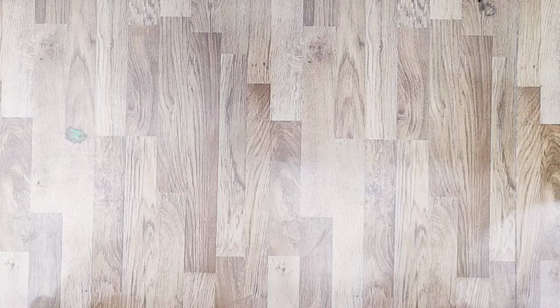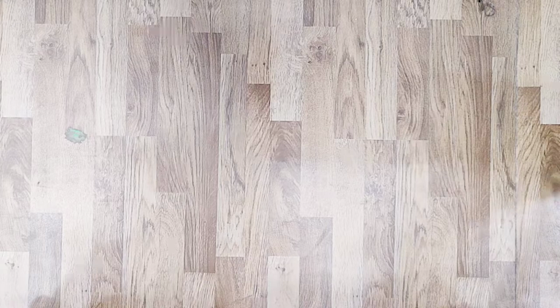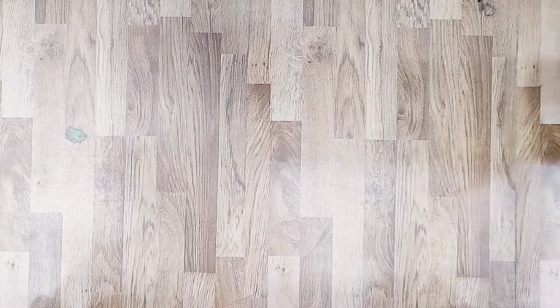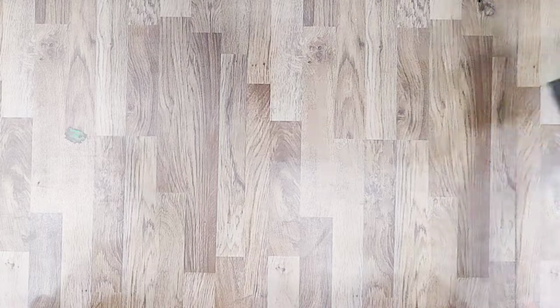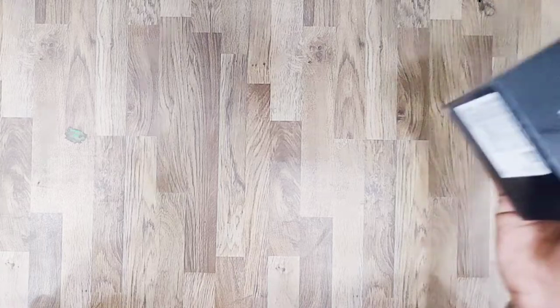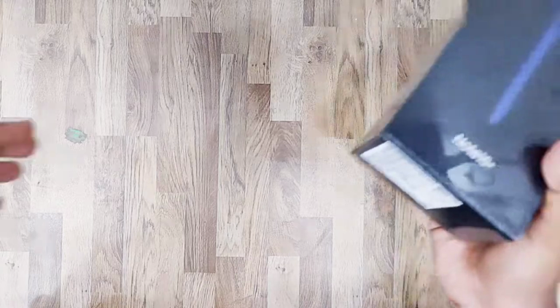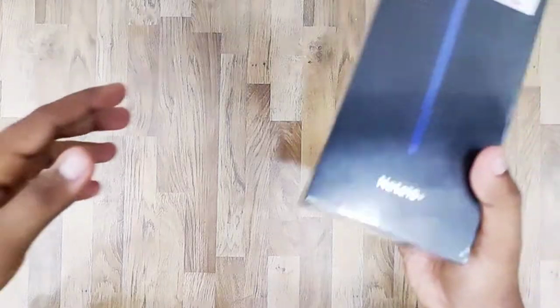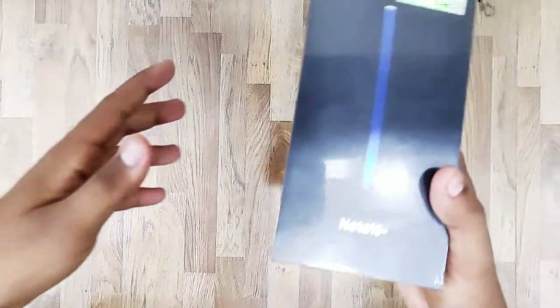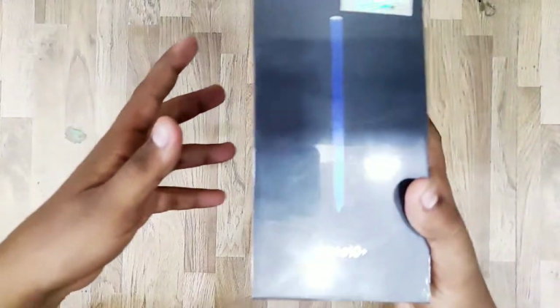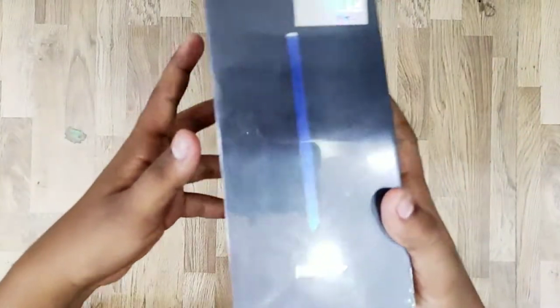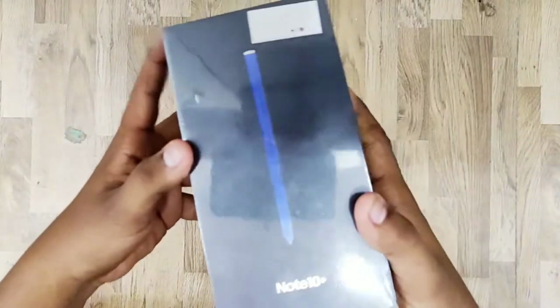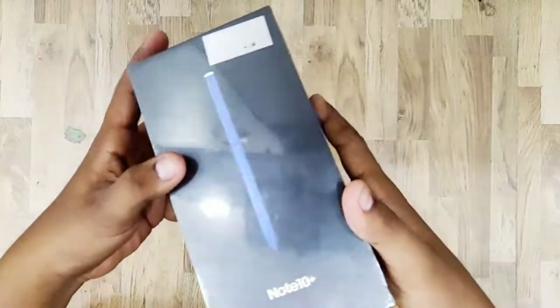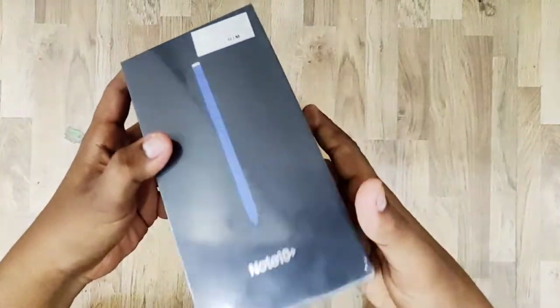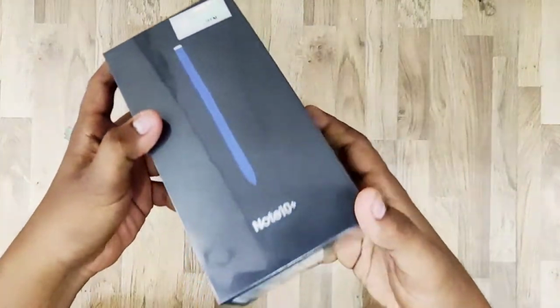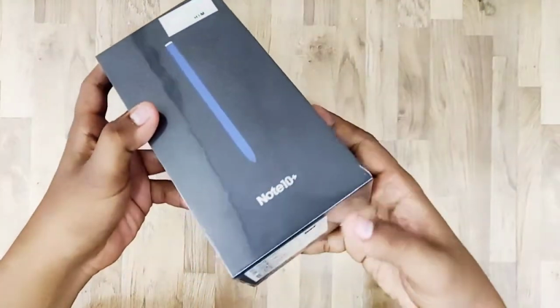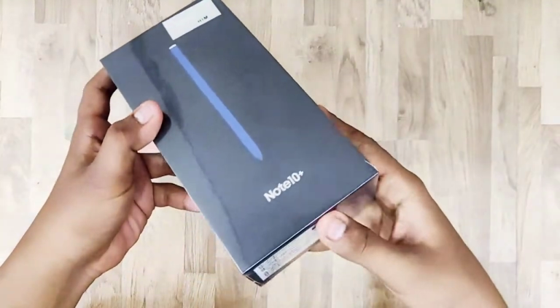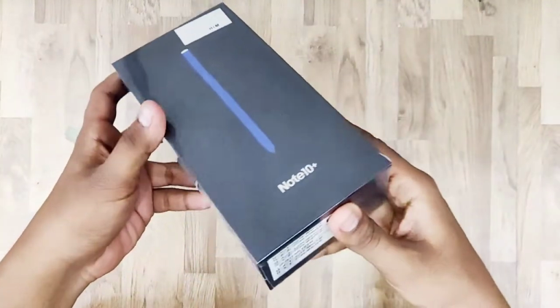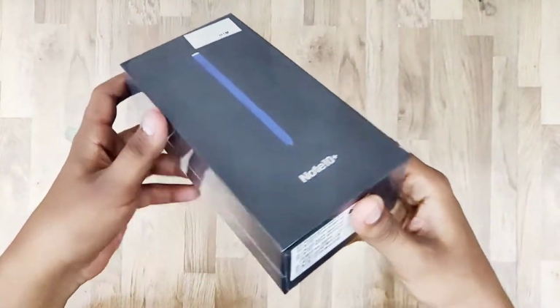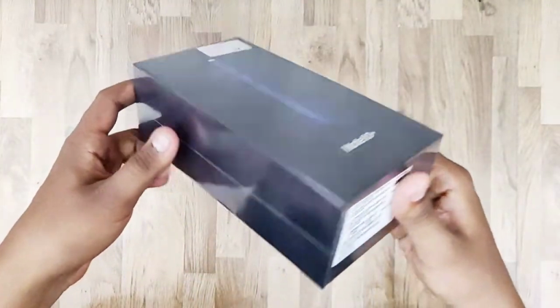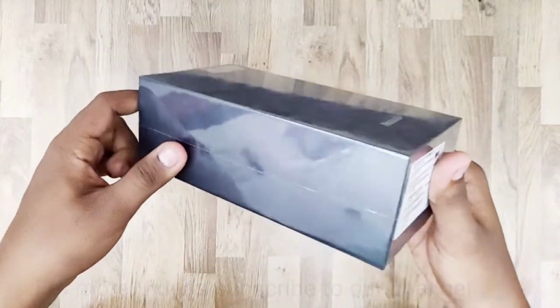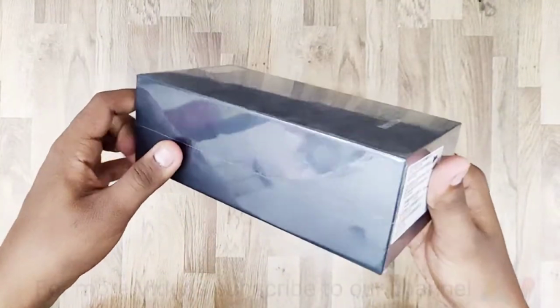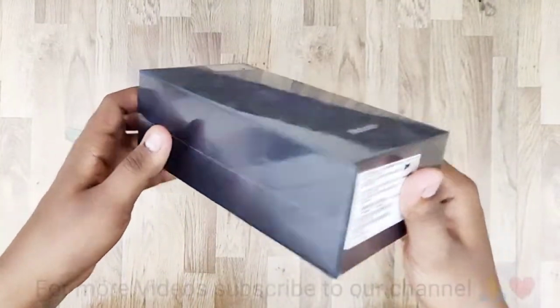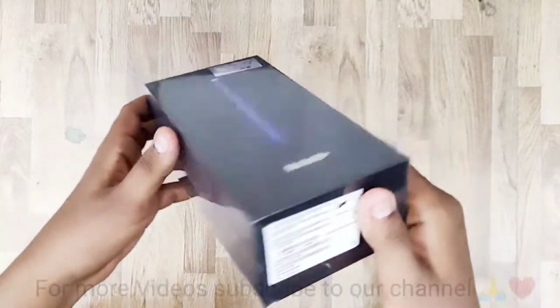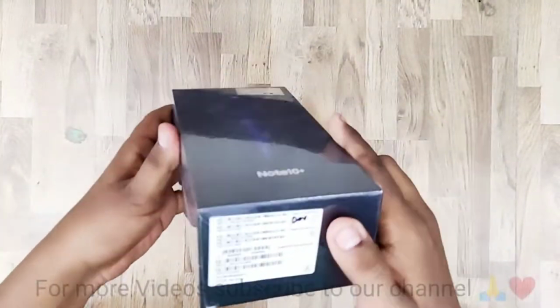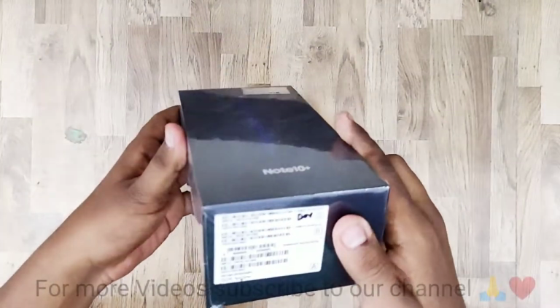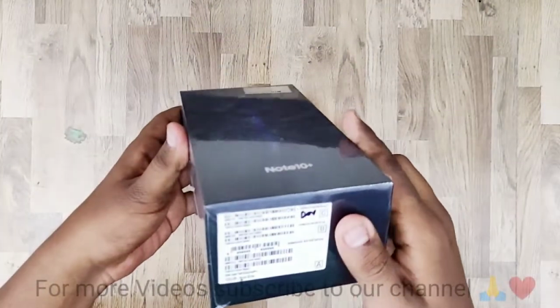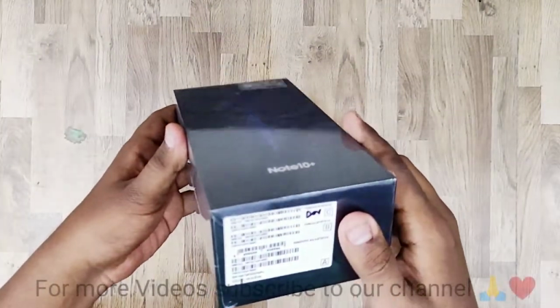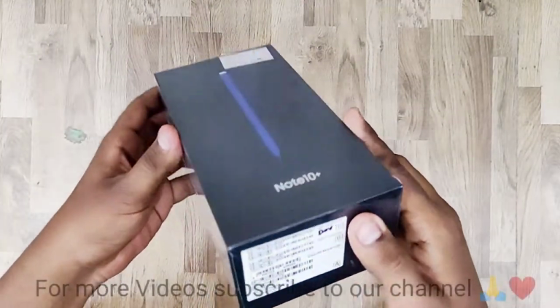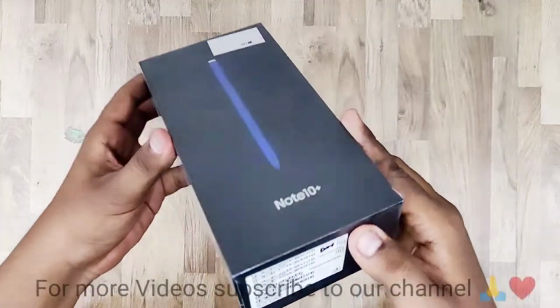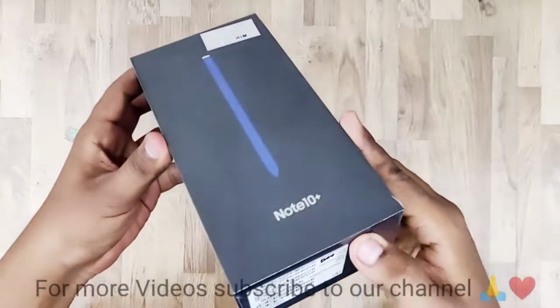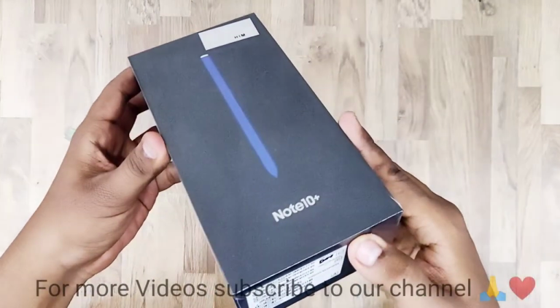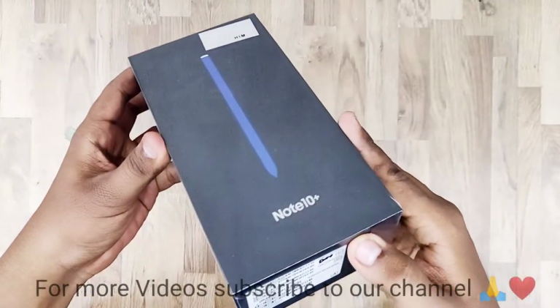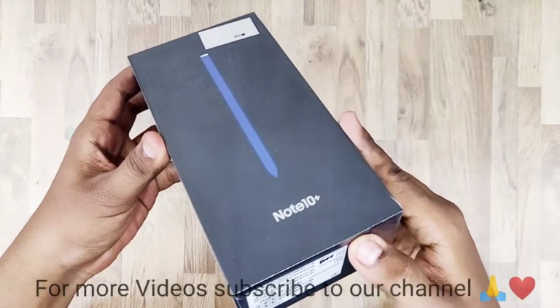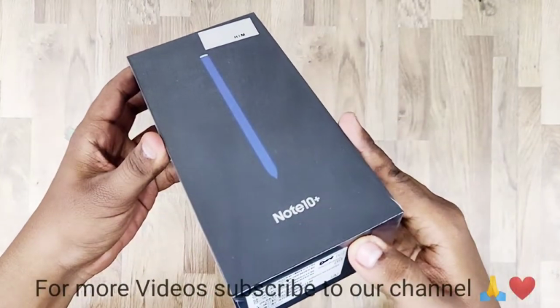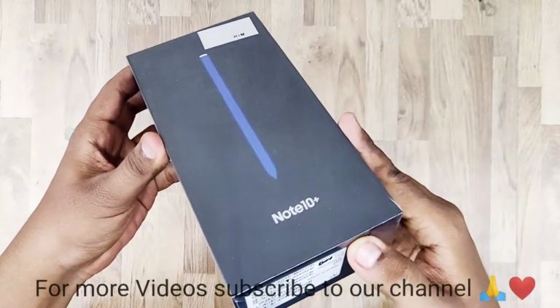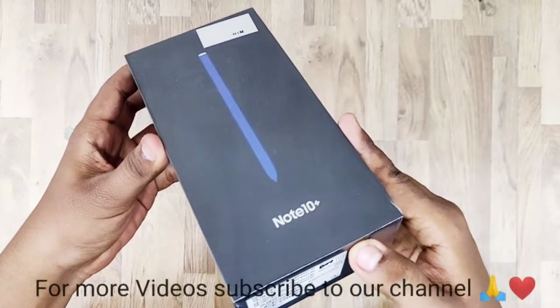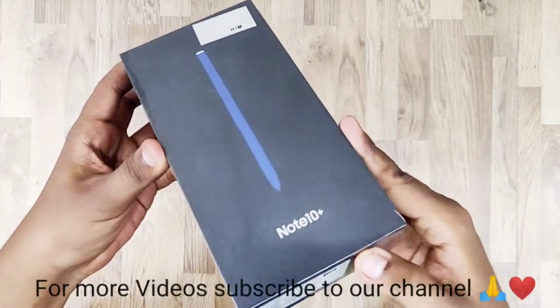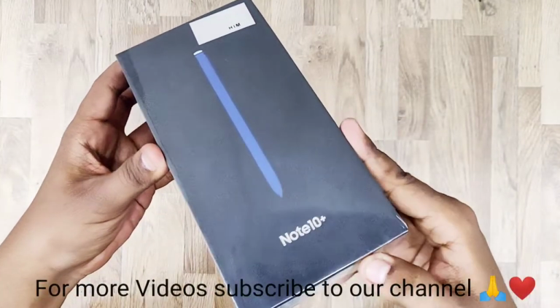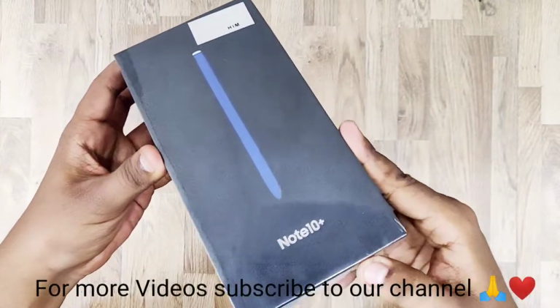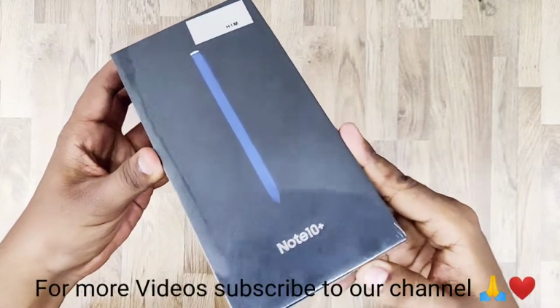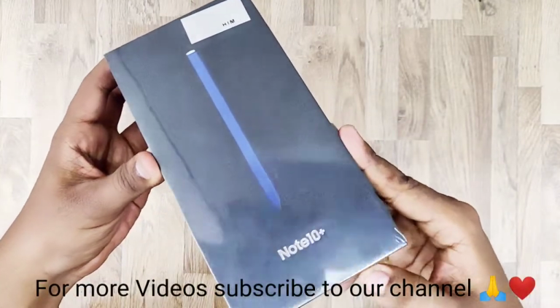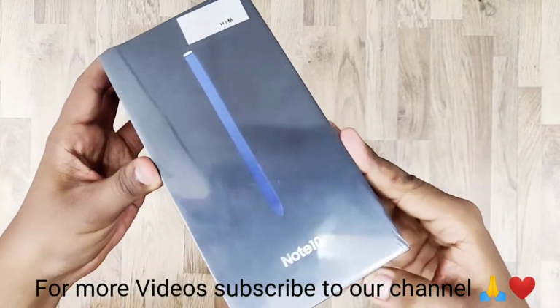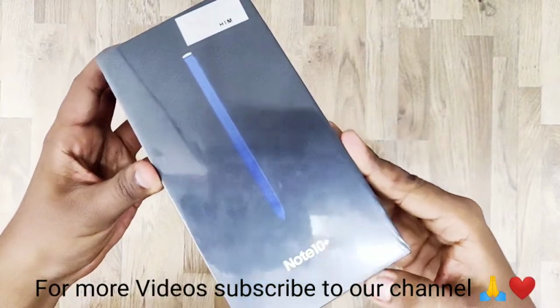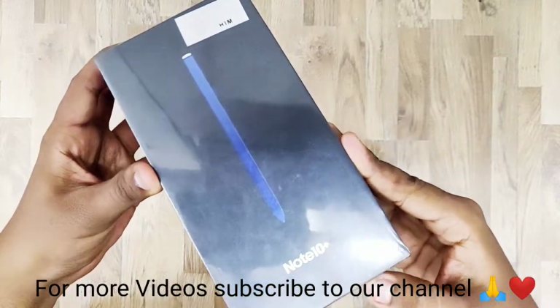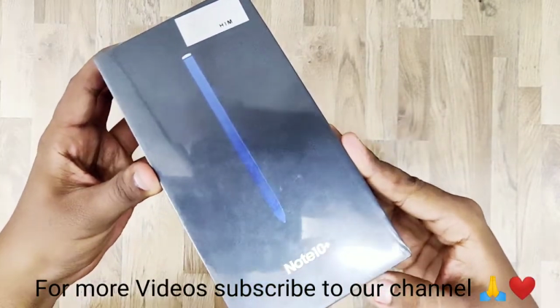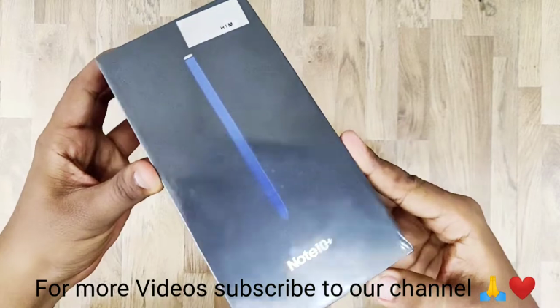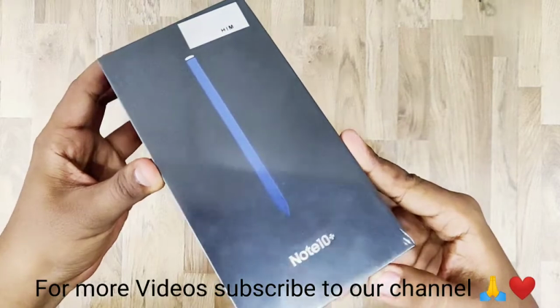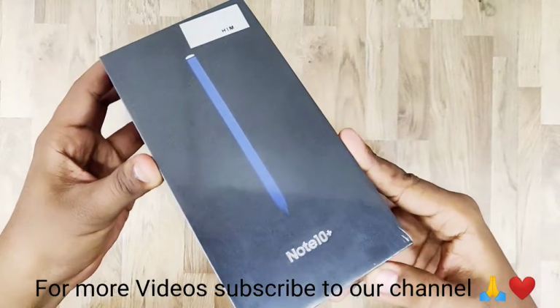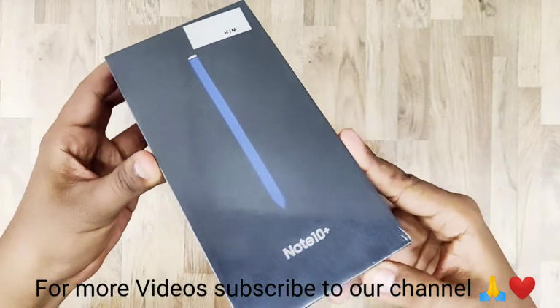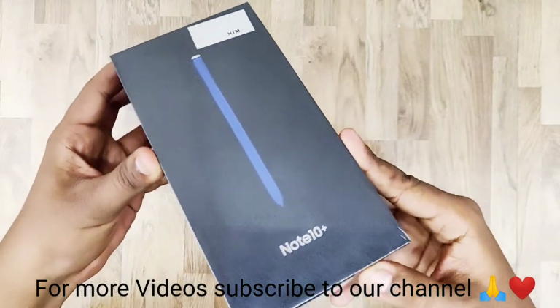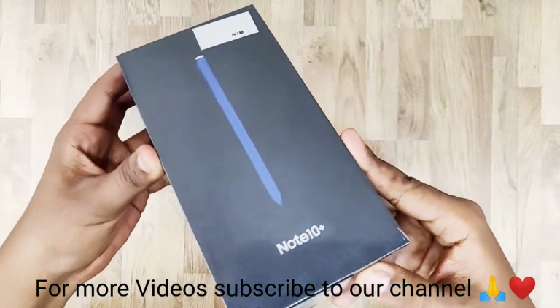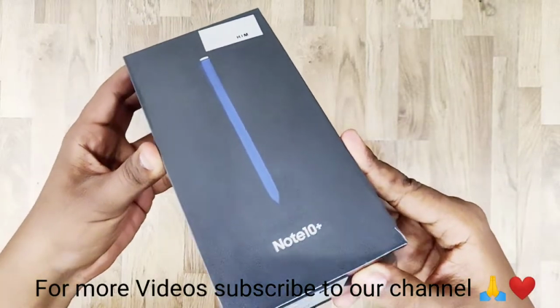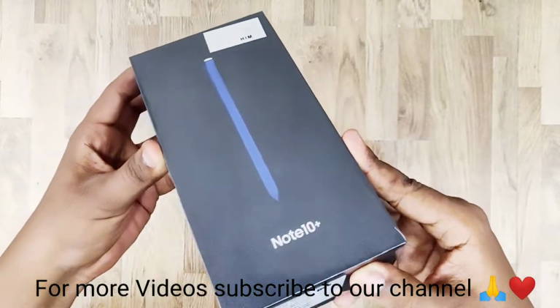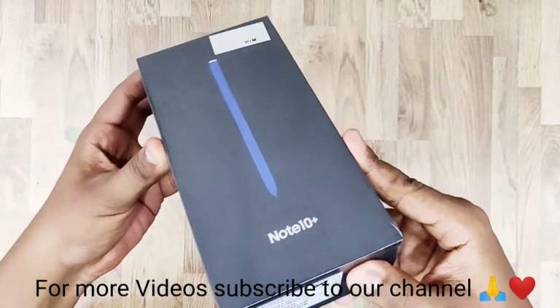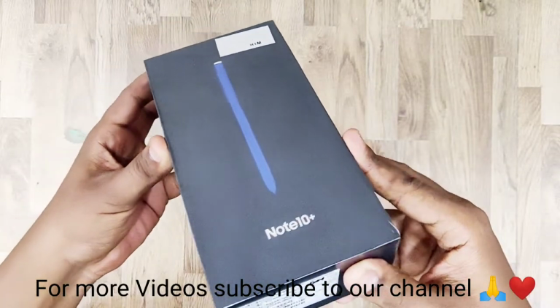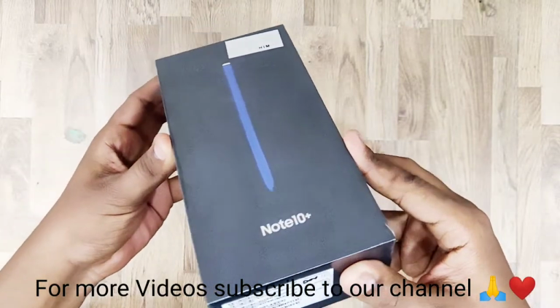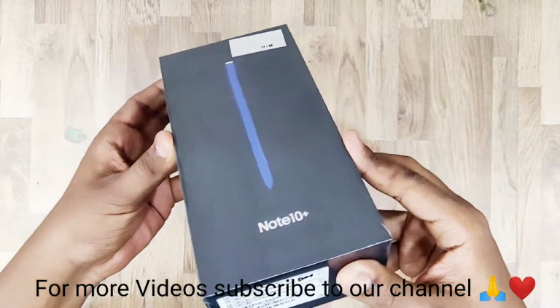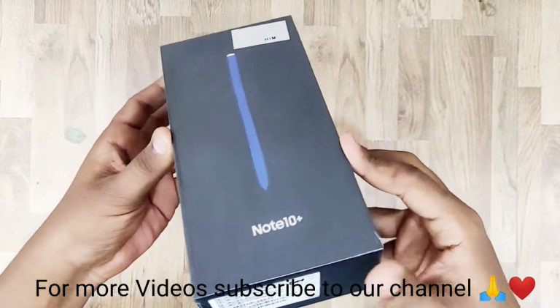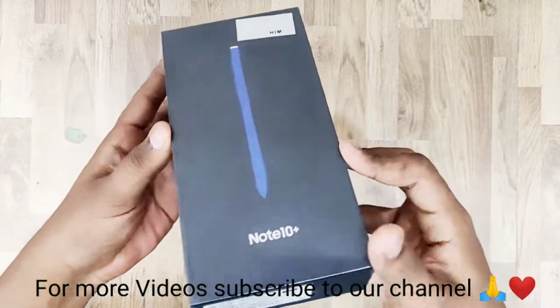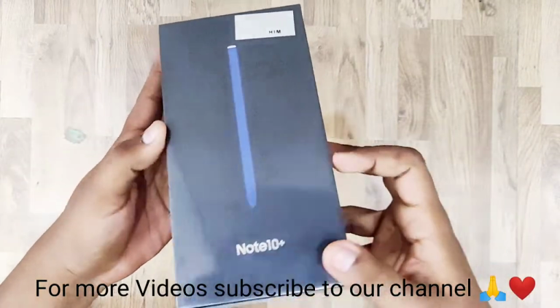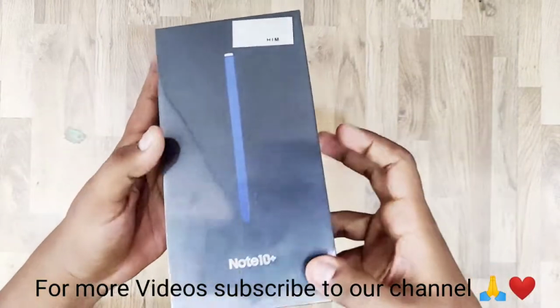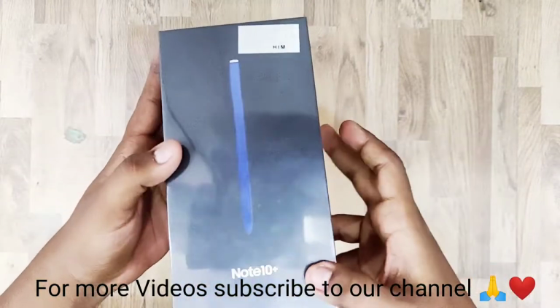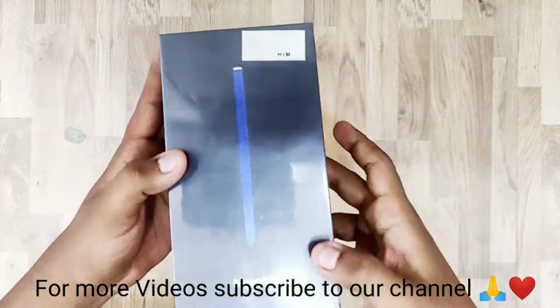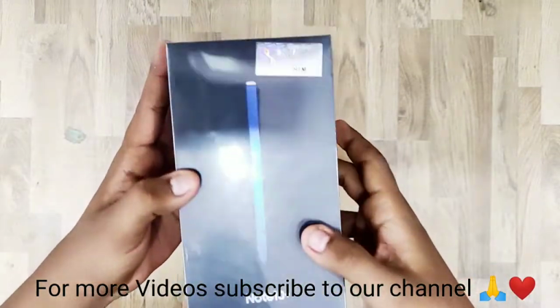Hello, welcome back to the channel. Today is the brand new Samsung Galaxy Note 10 Plus which is launched in Nepal.